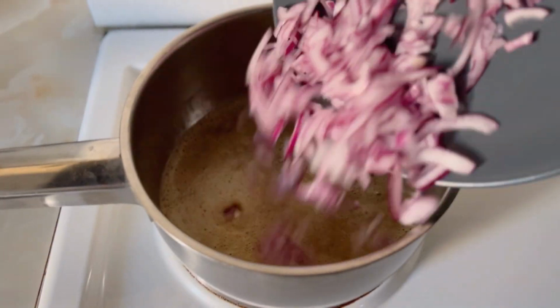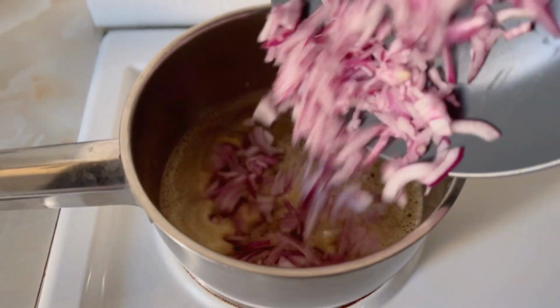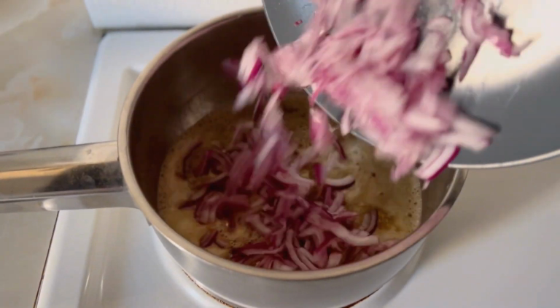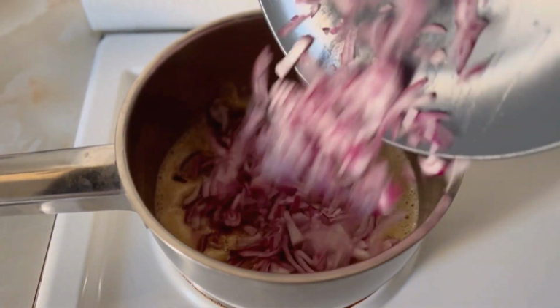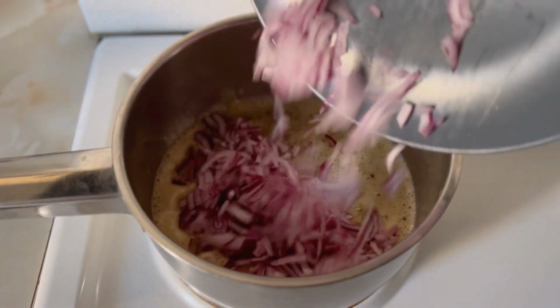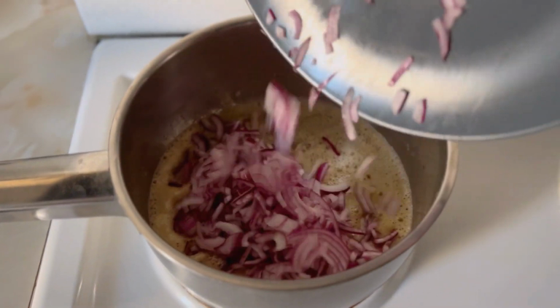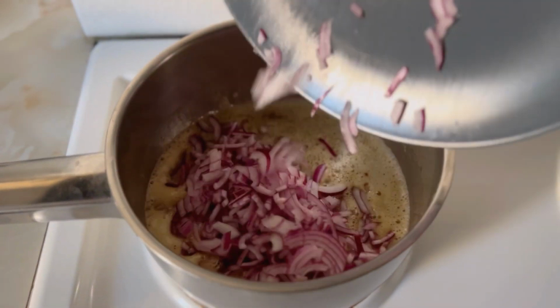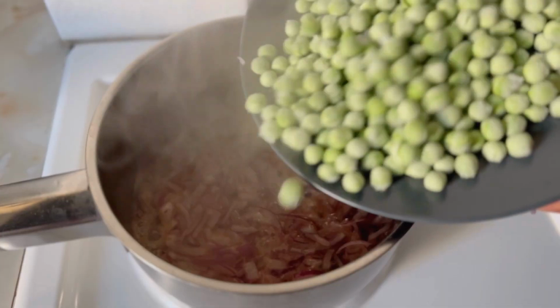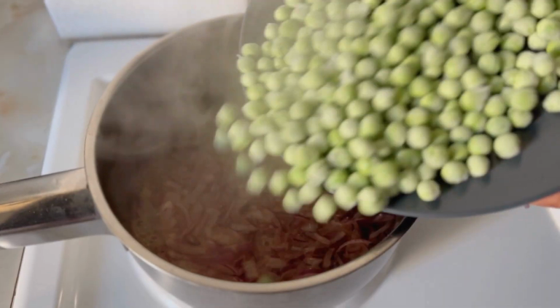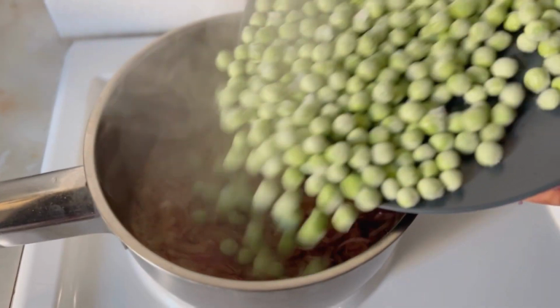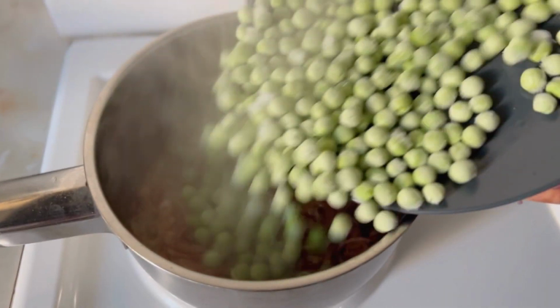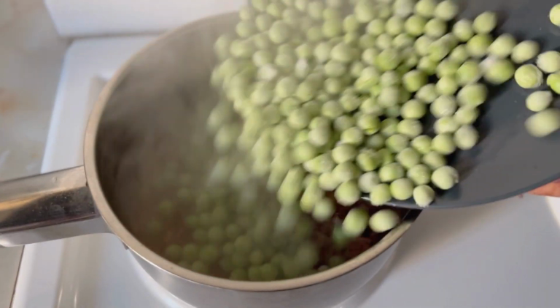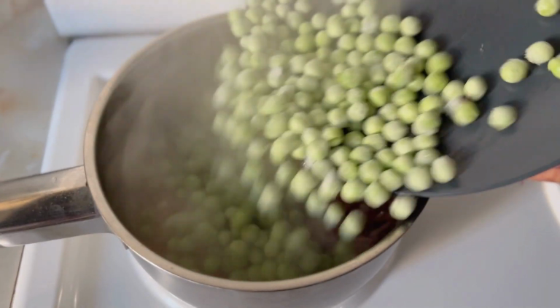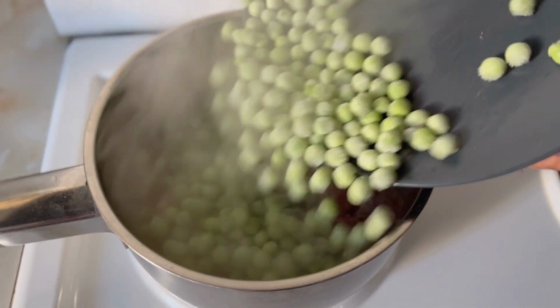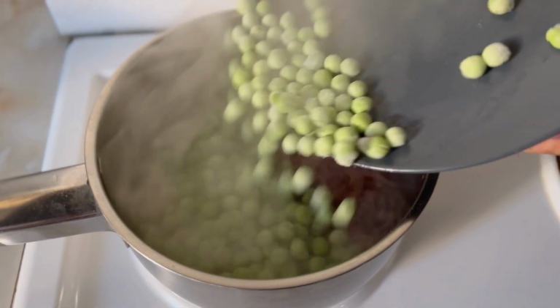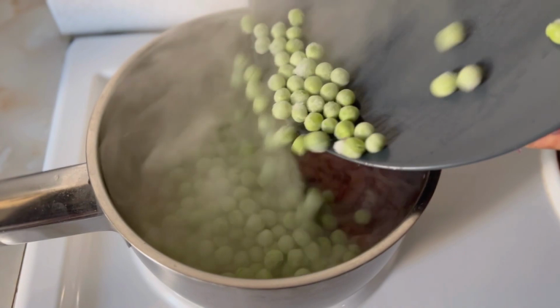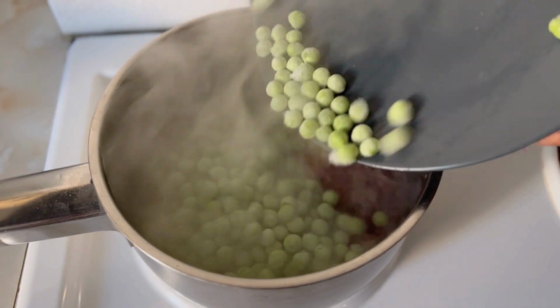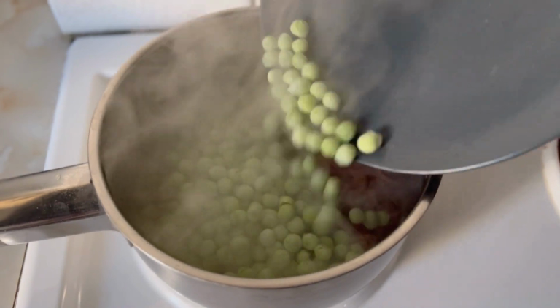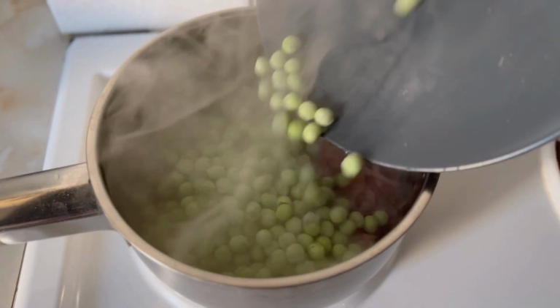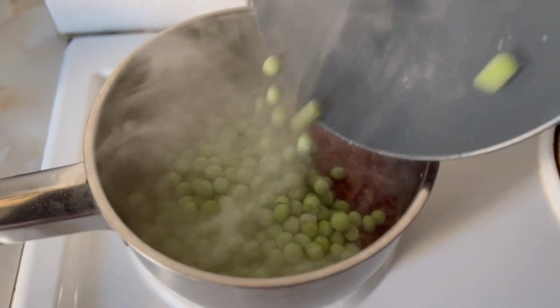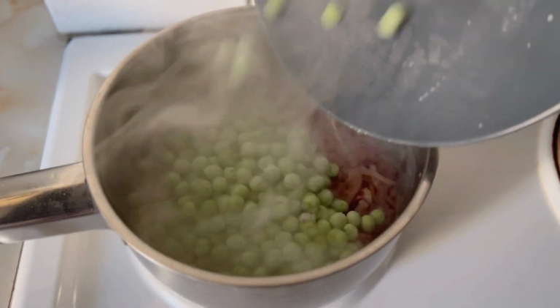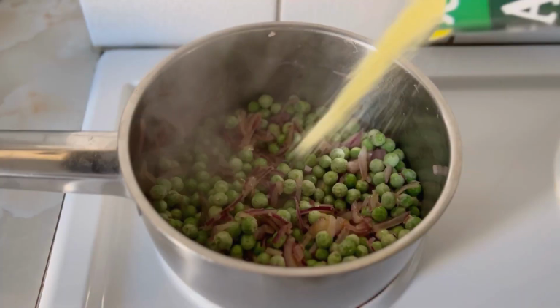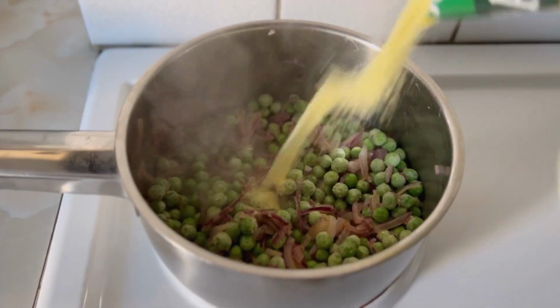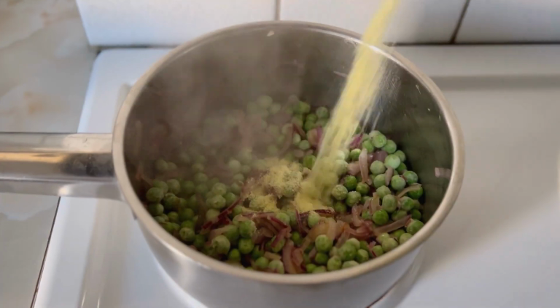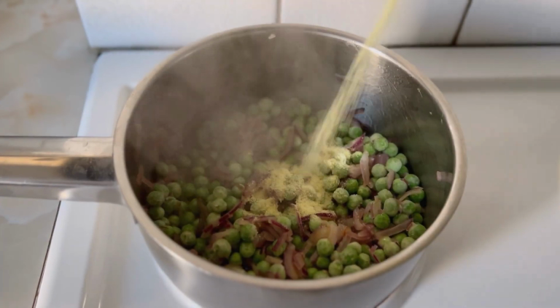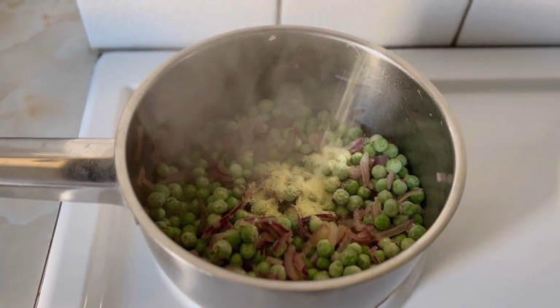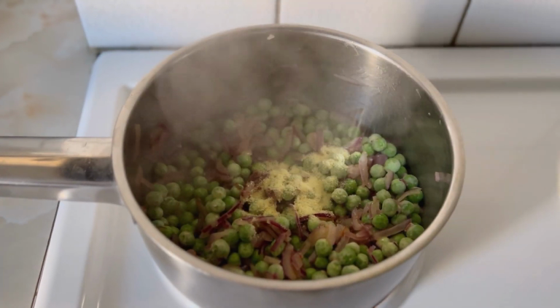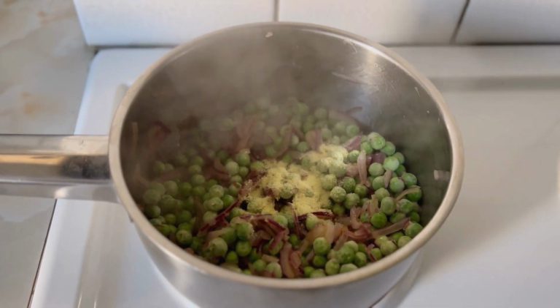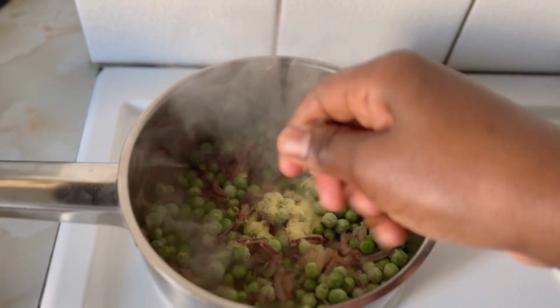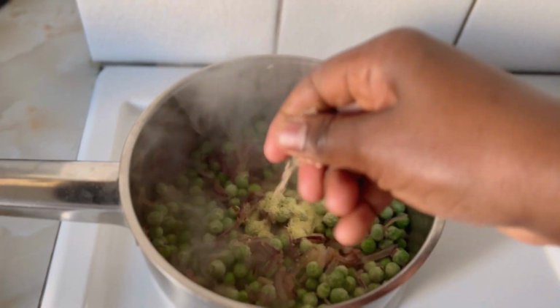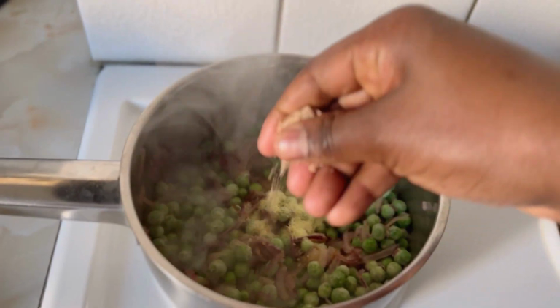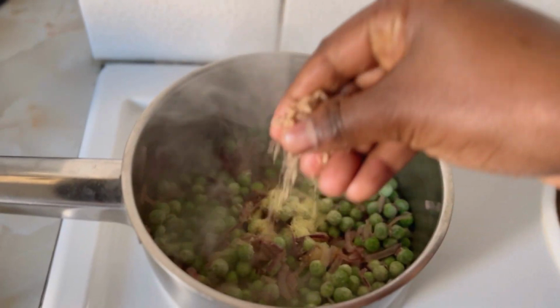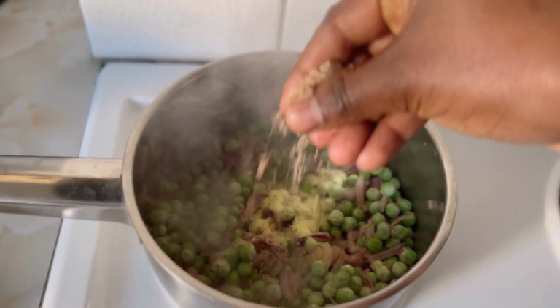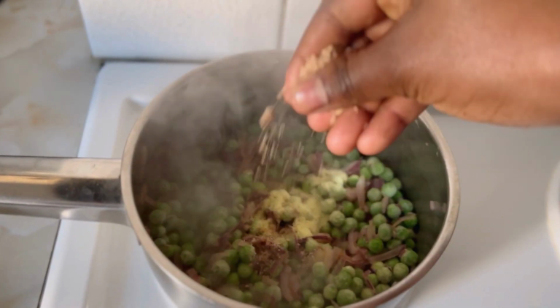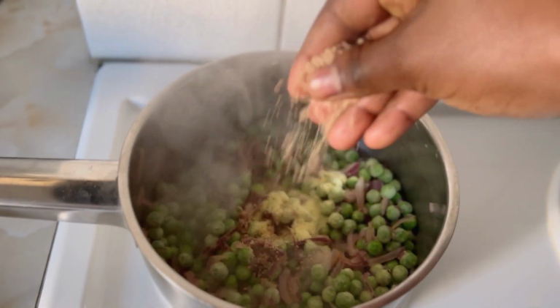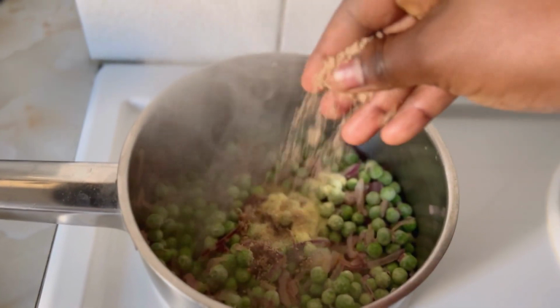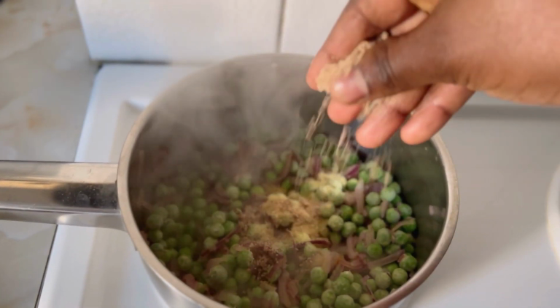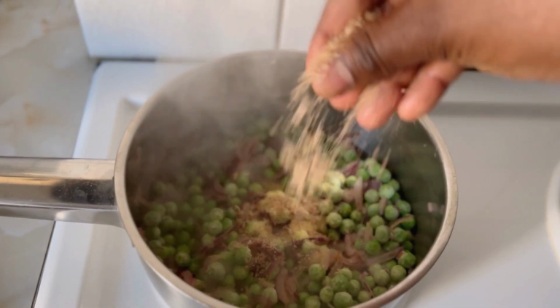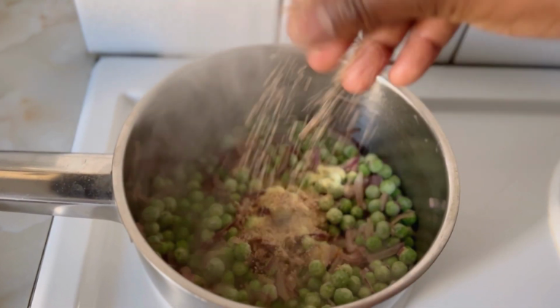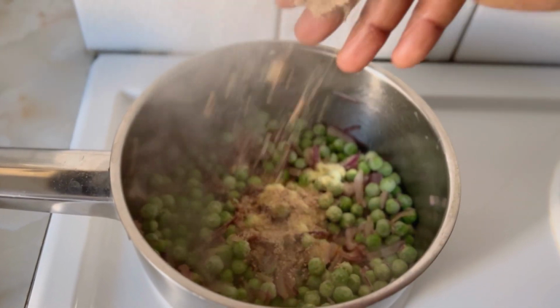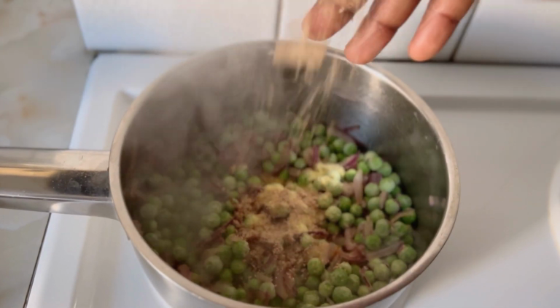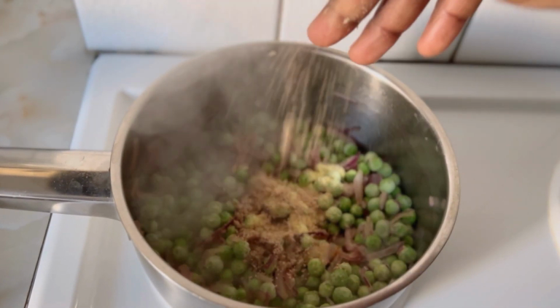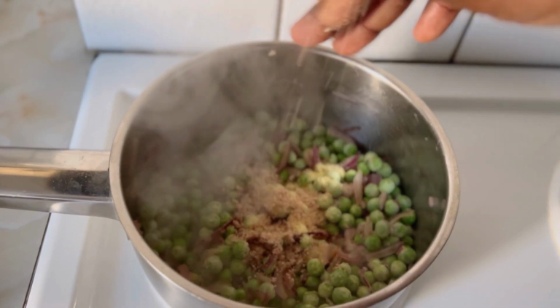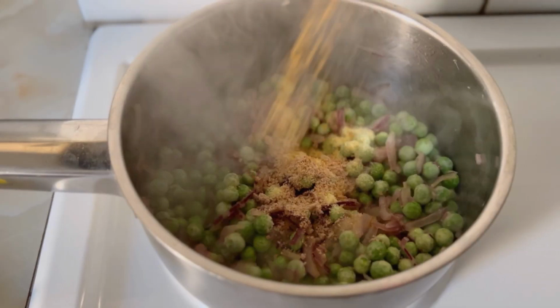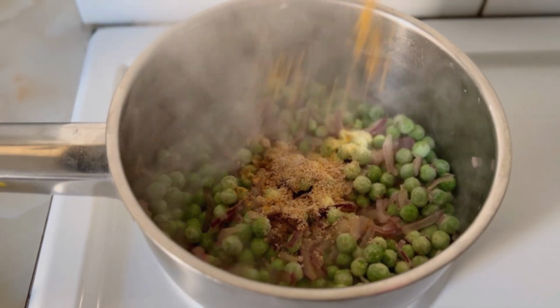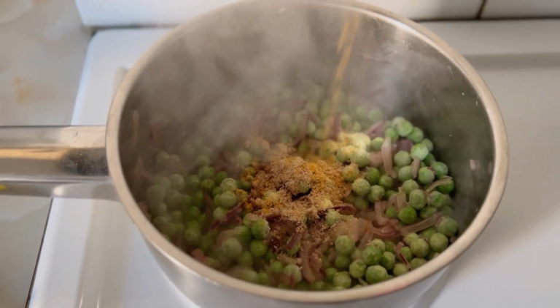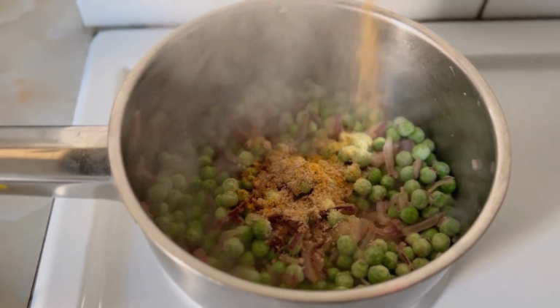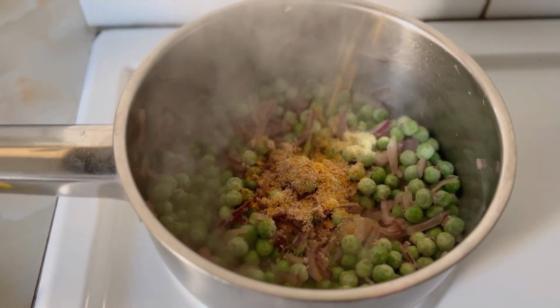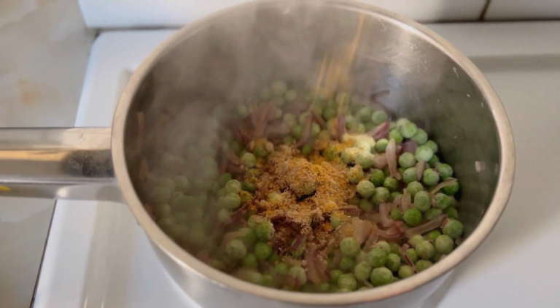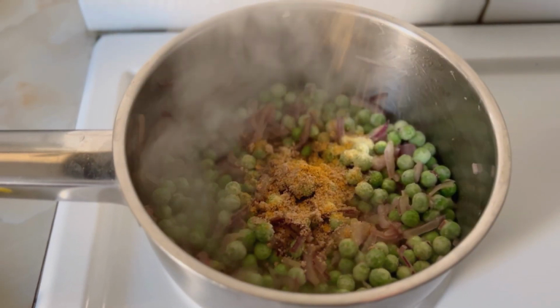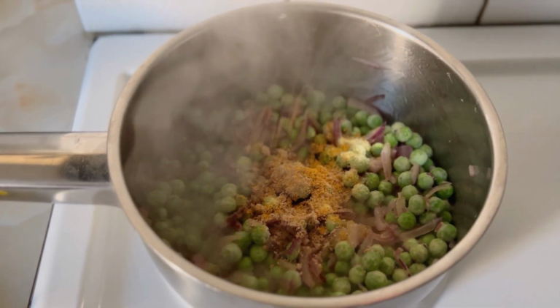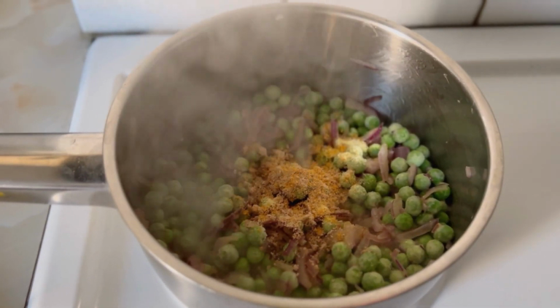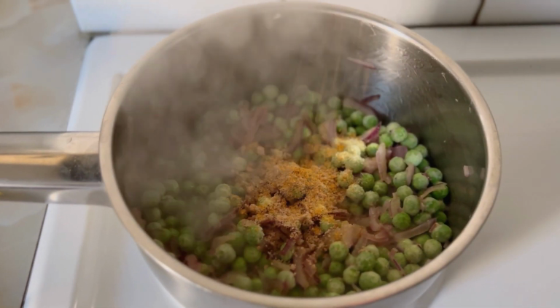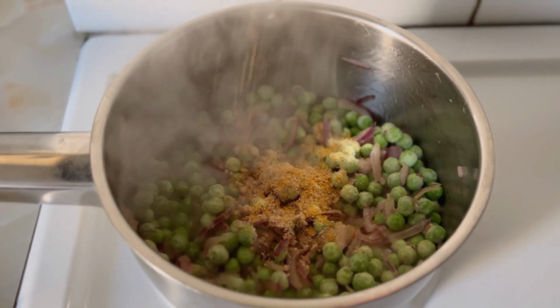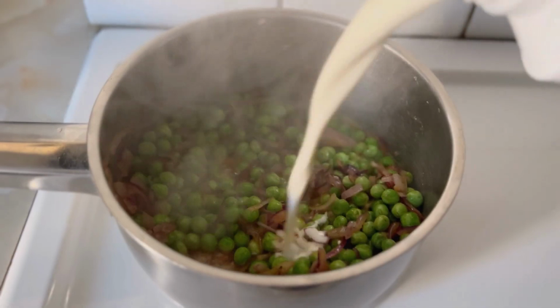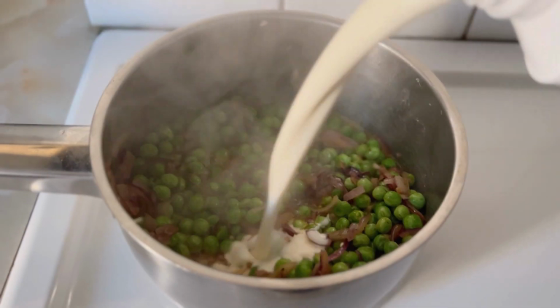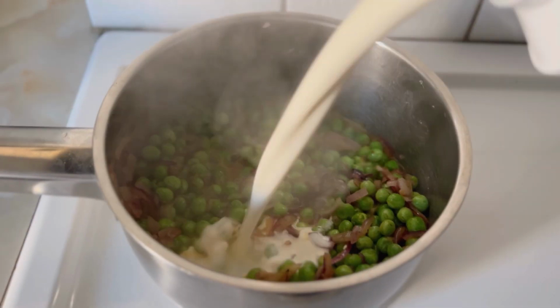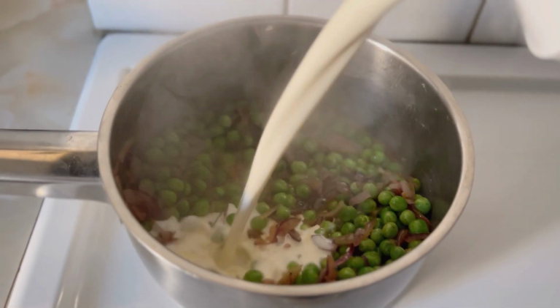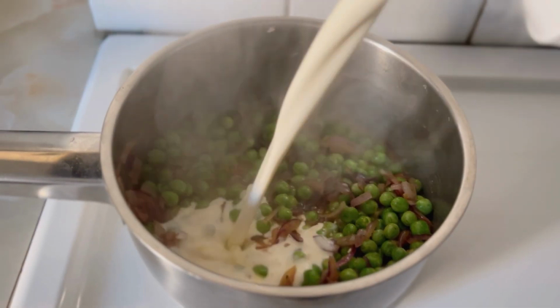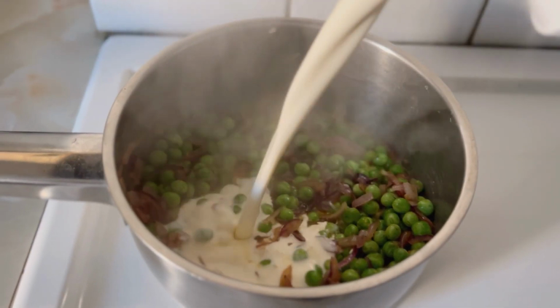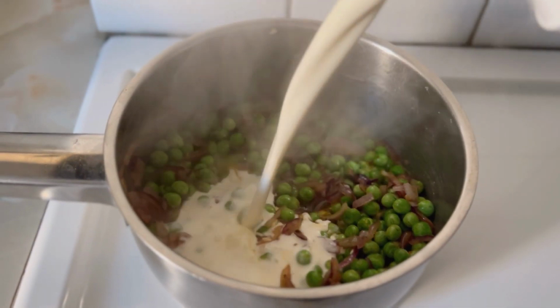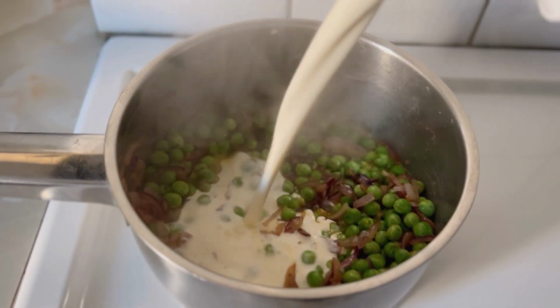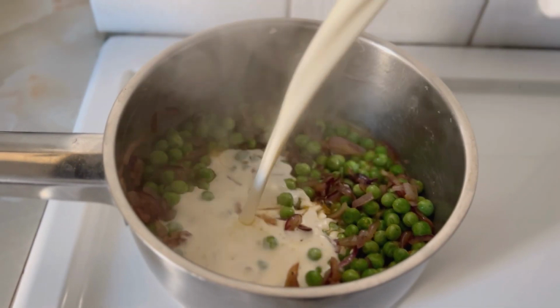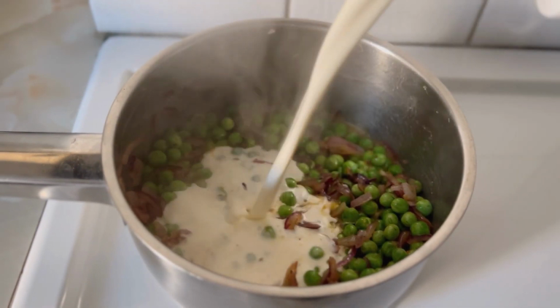Add onion, green peas, spices of your choice, fresh basil, and cooking cream, and start to blend these.